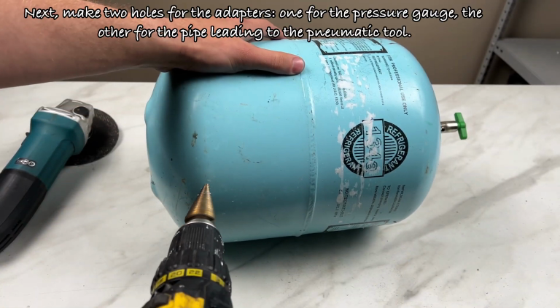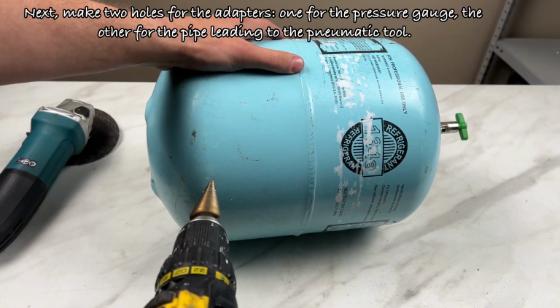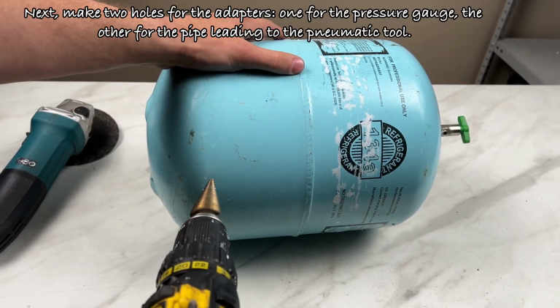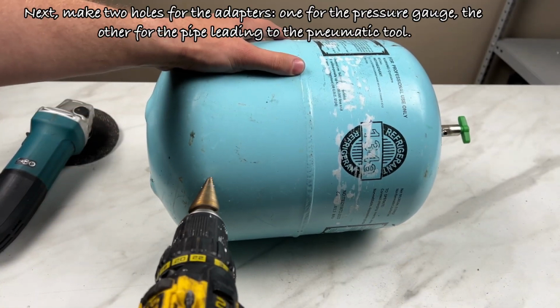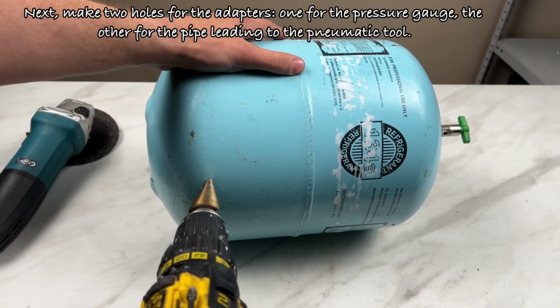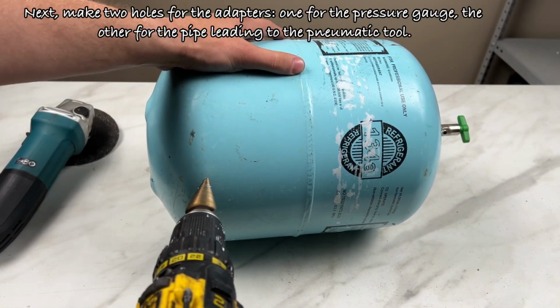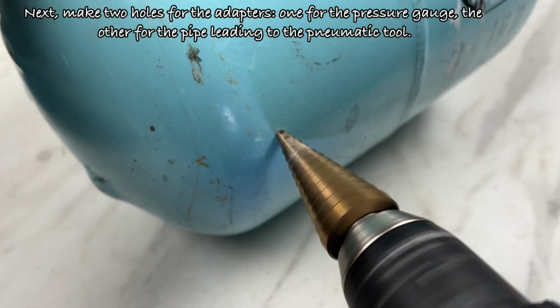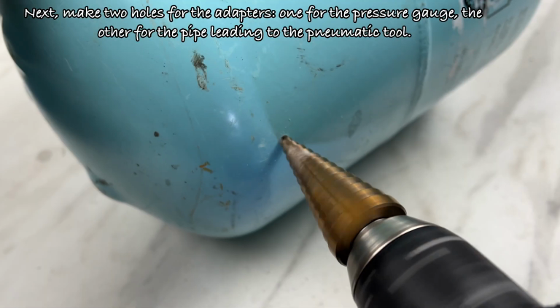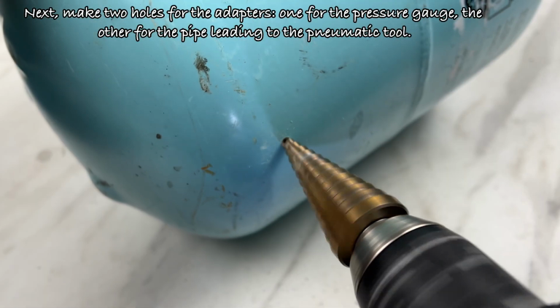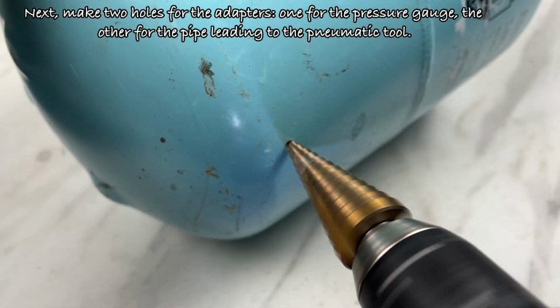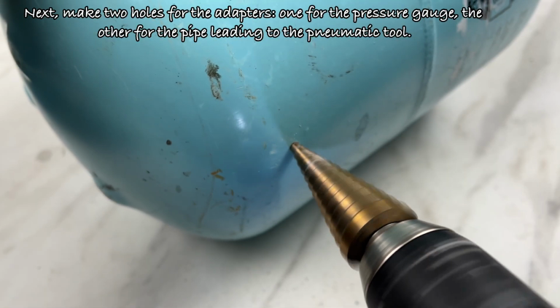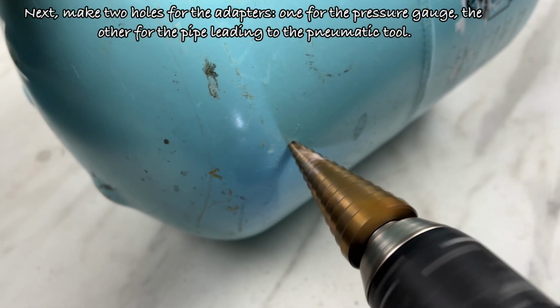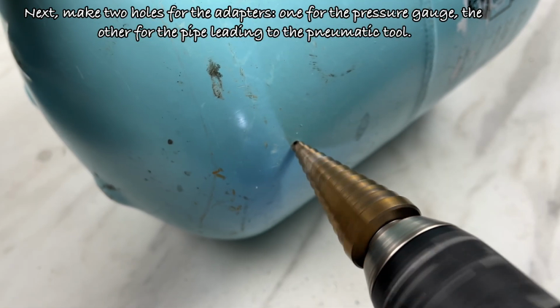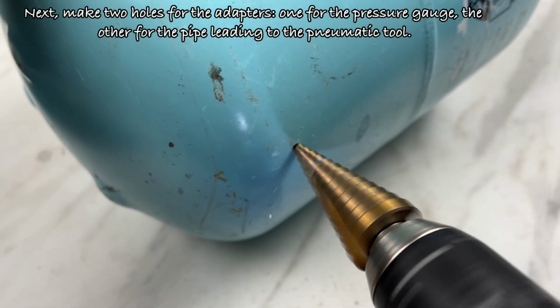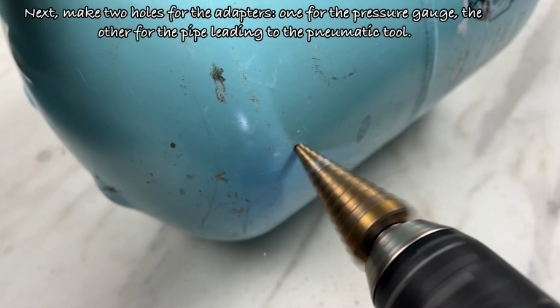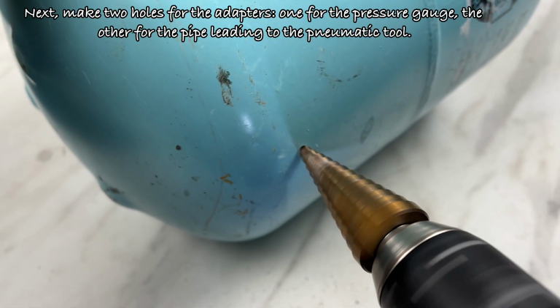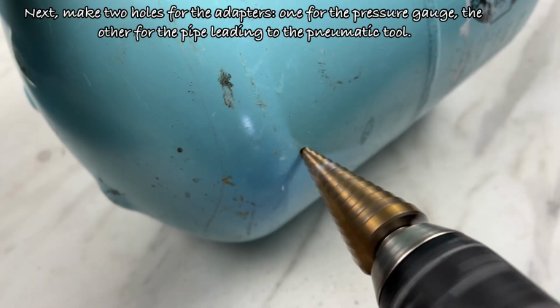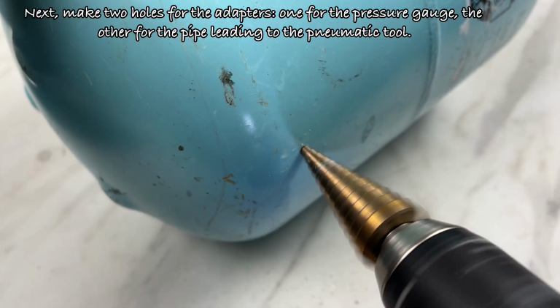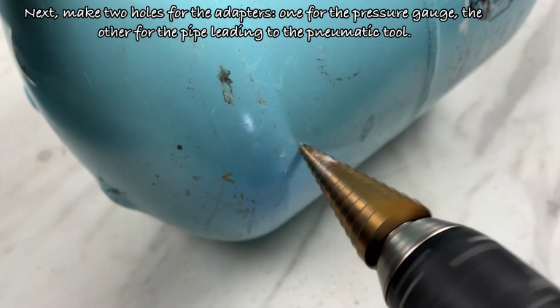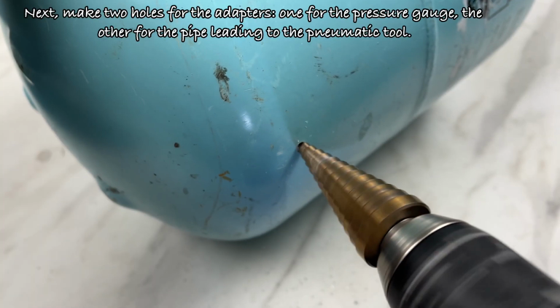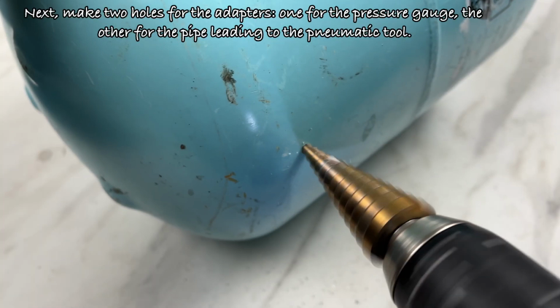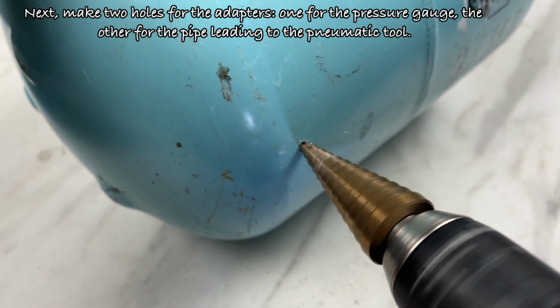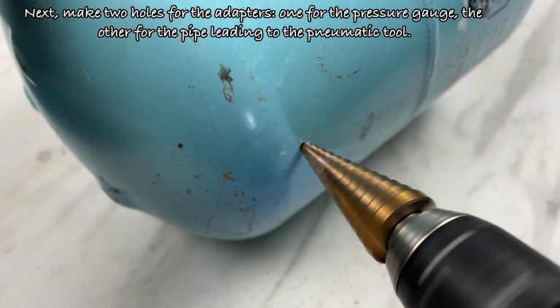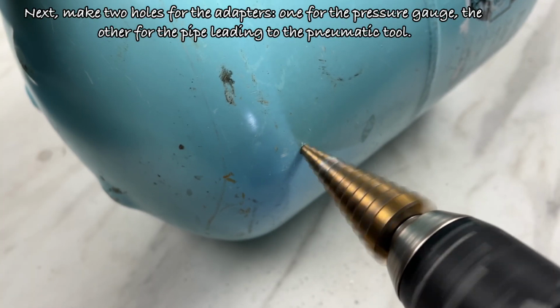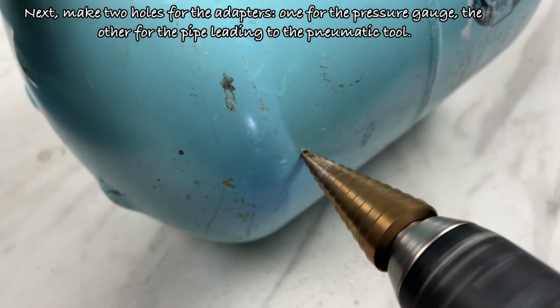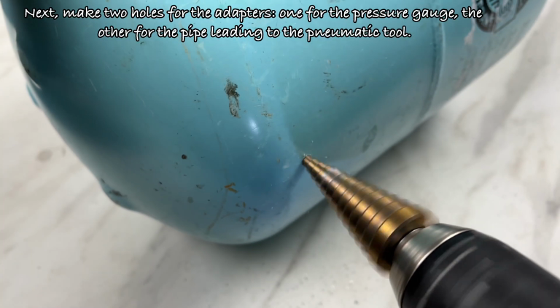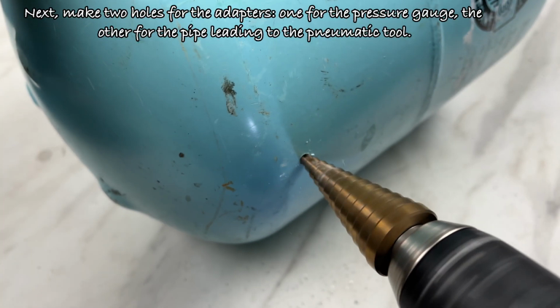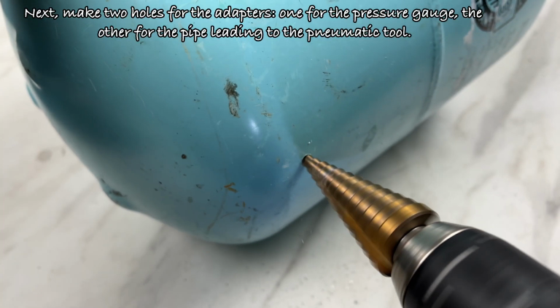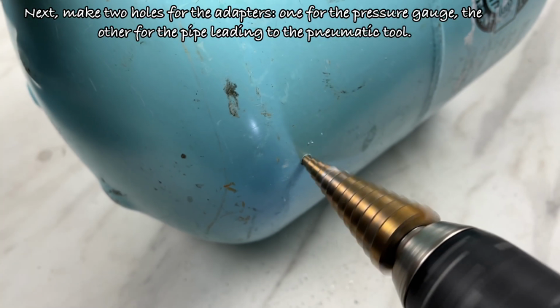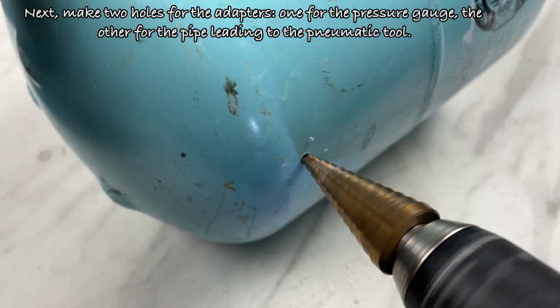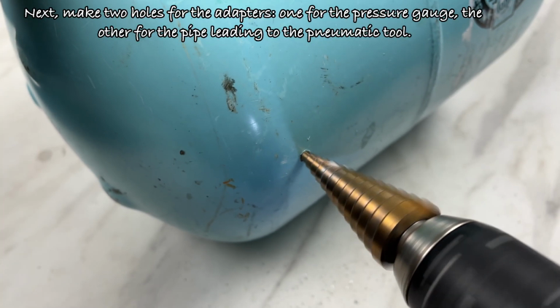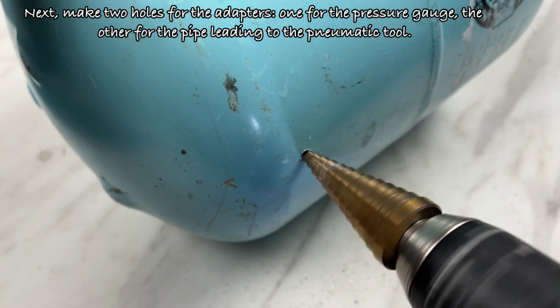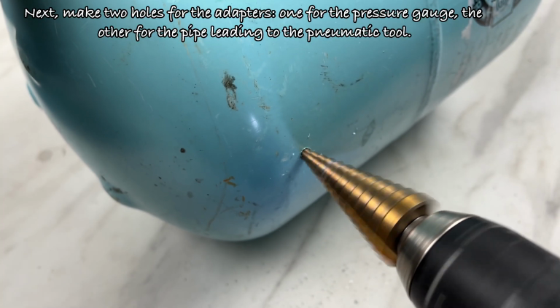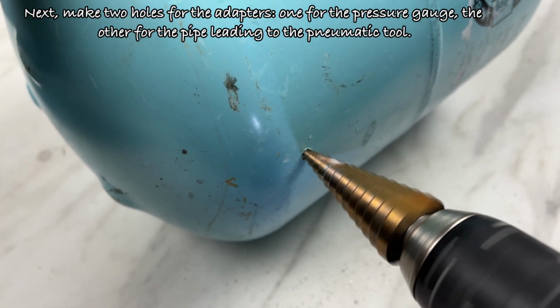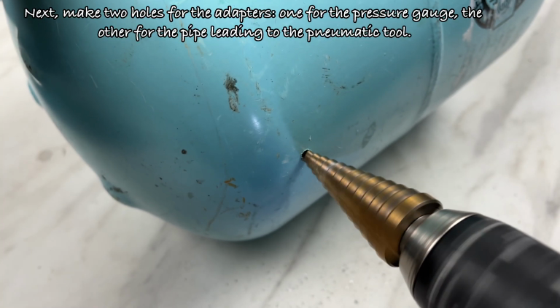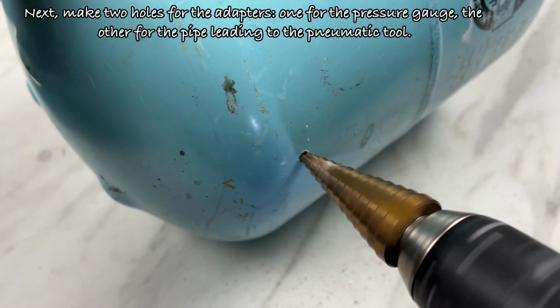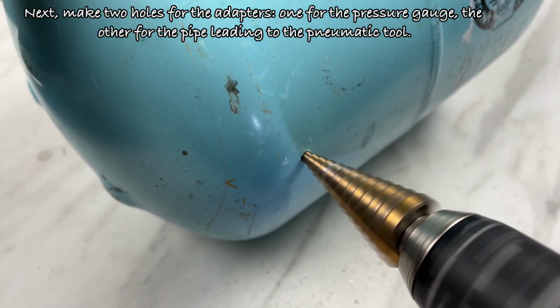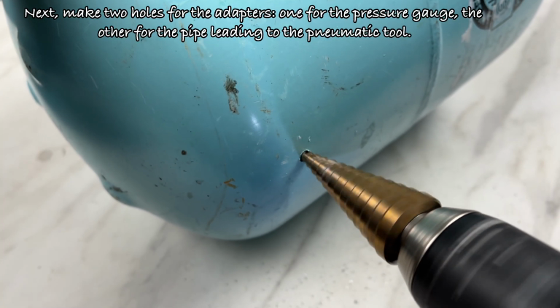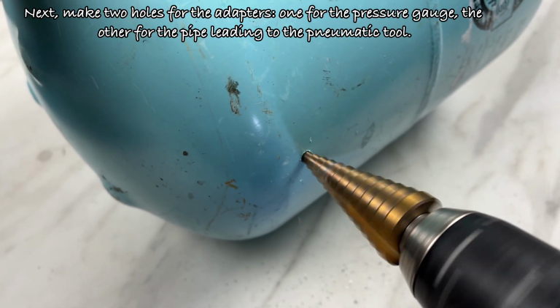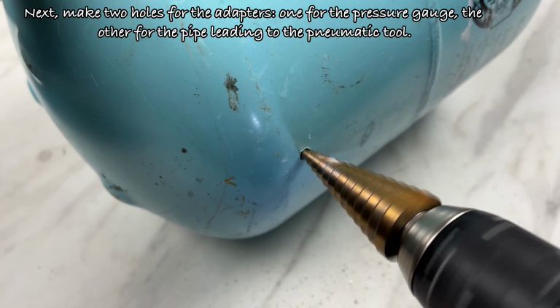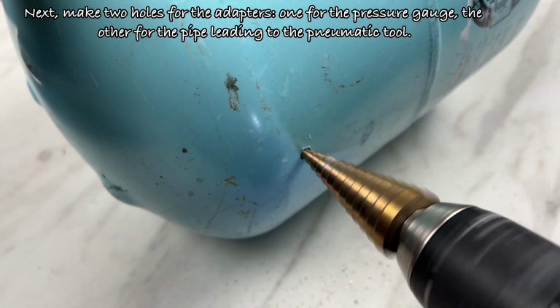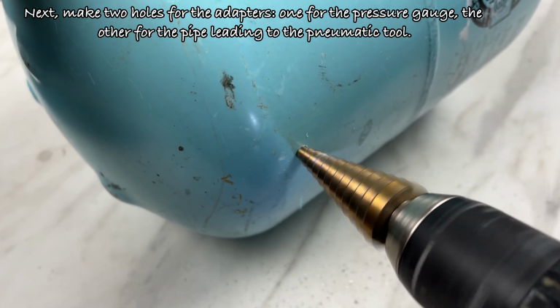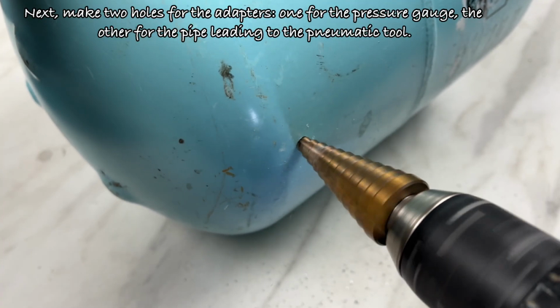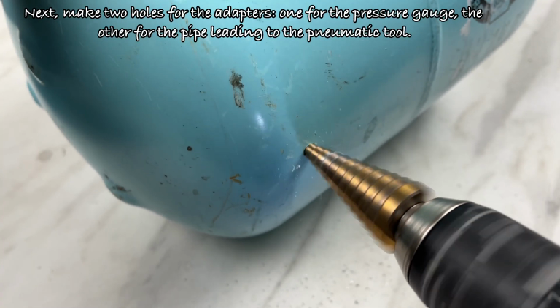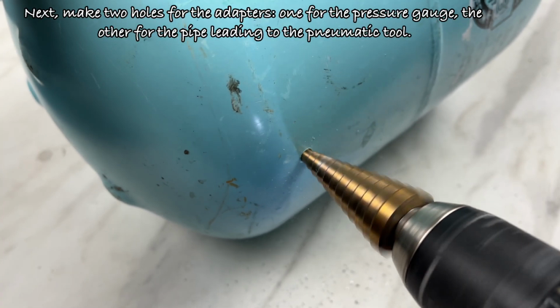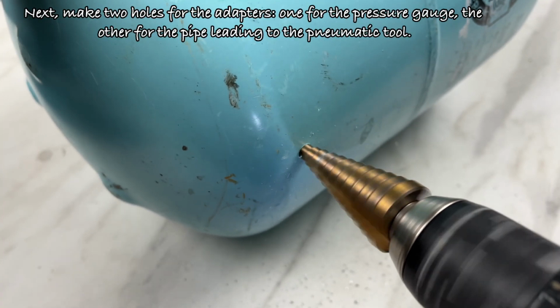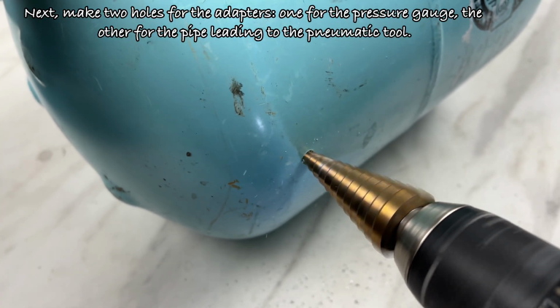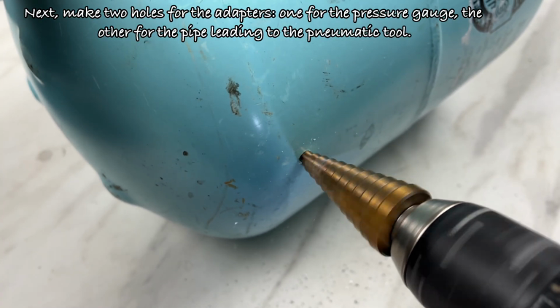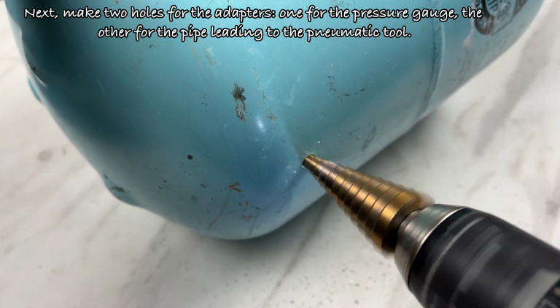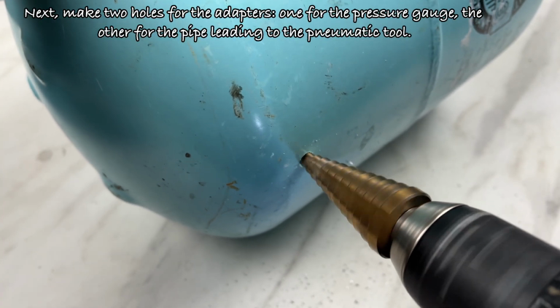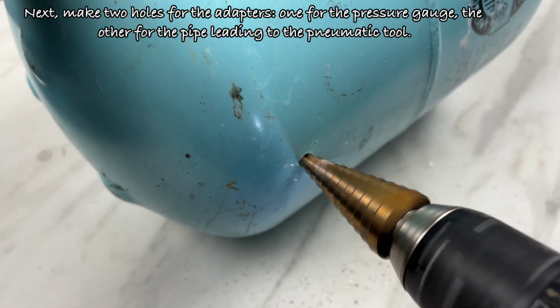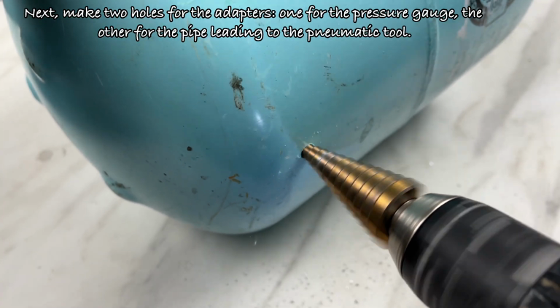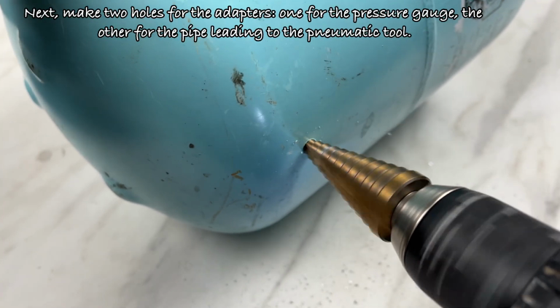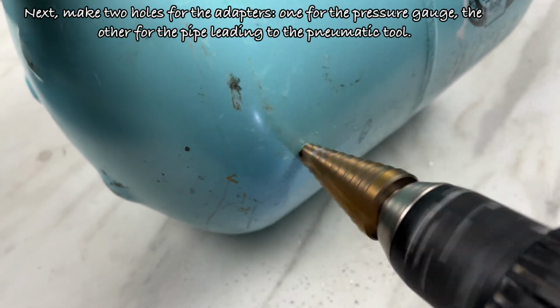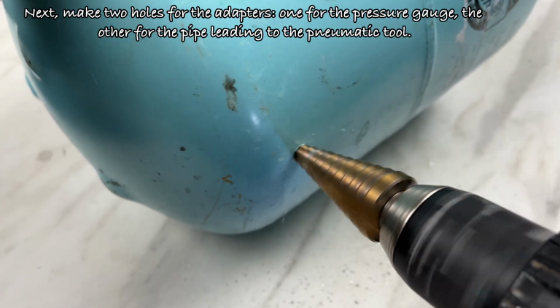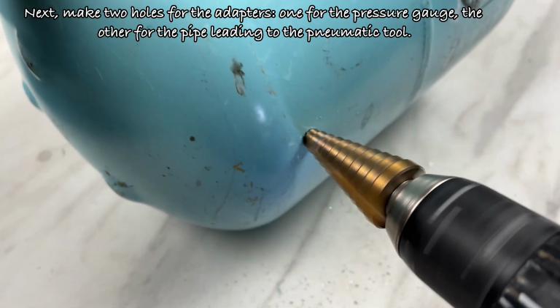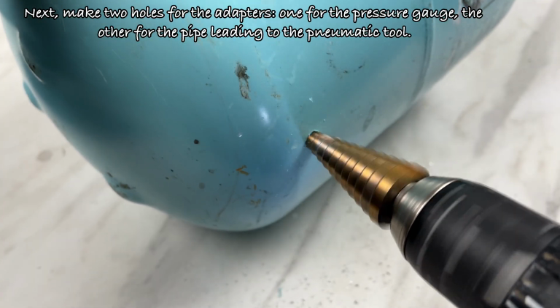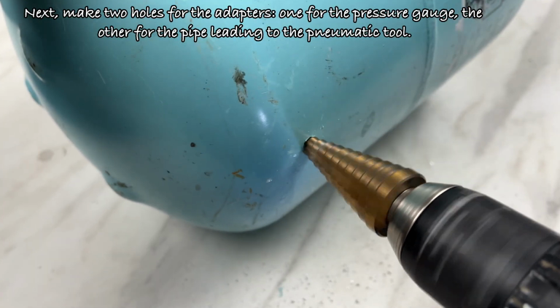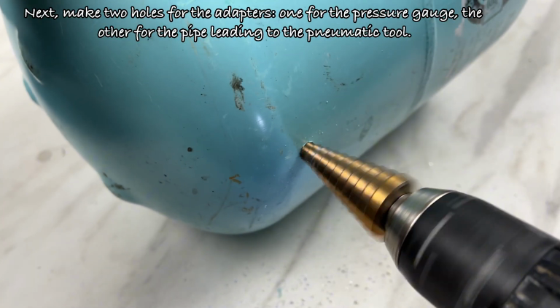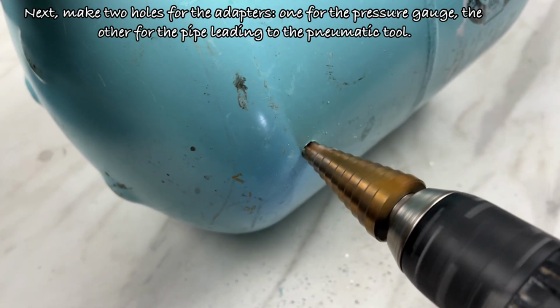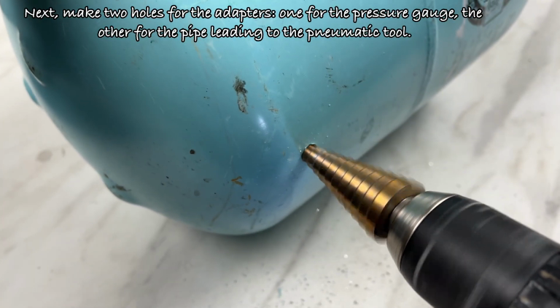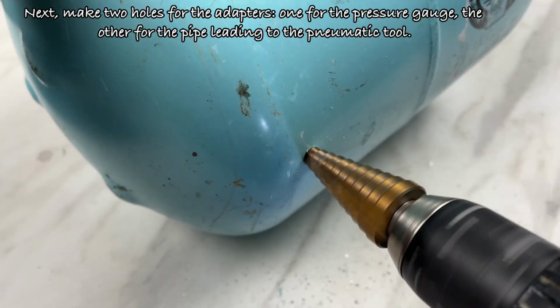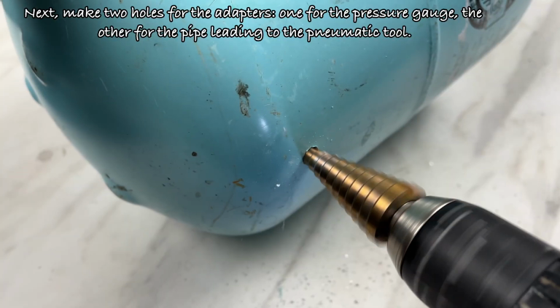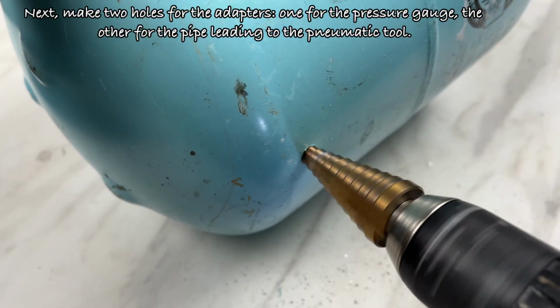Next, make two holes for the adapters: one for the pressure gauge, and the other for the pipe leading to the pneumatic tool.